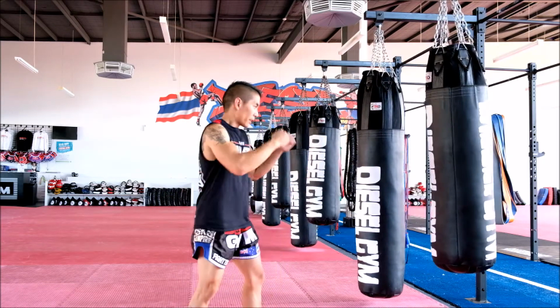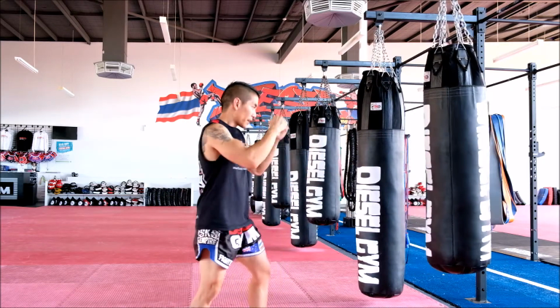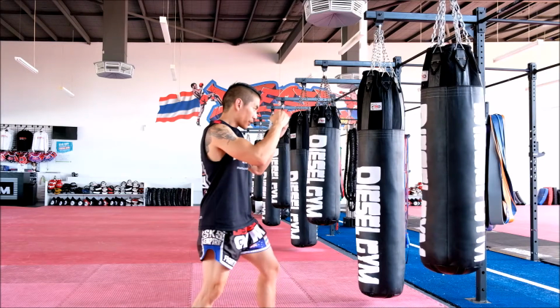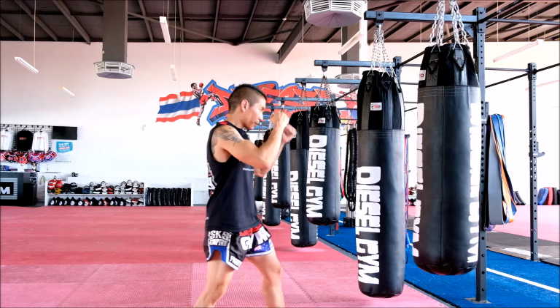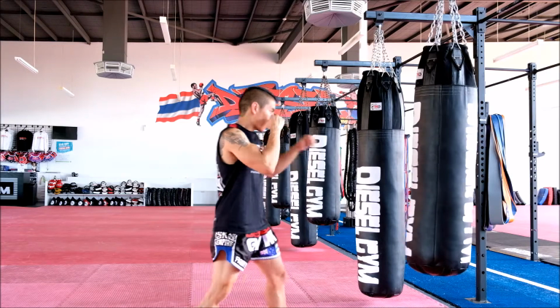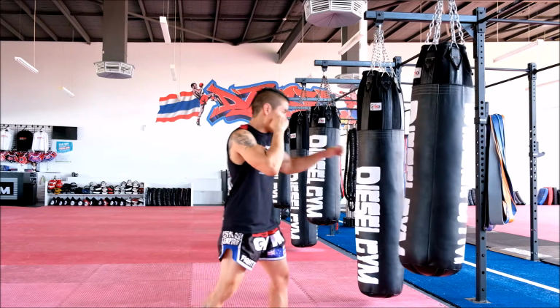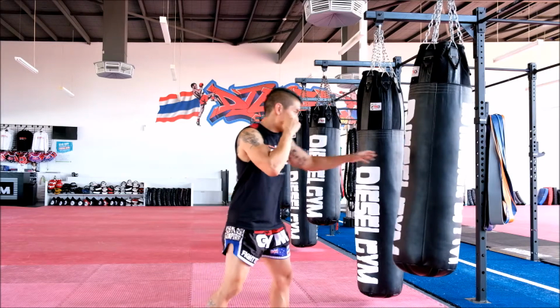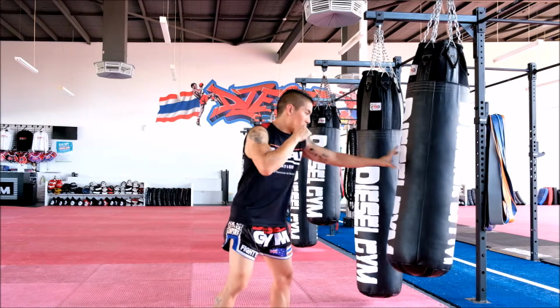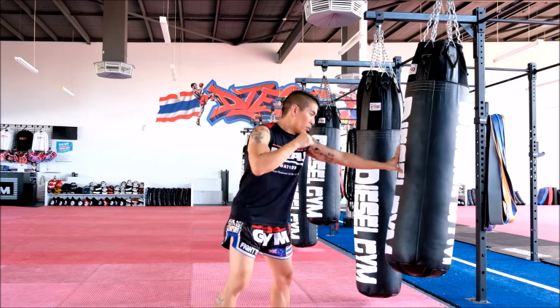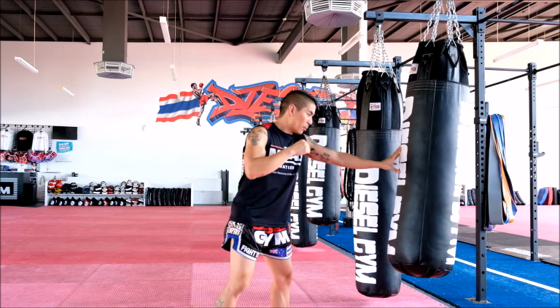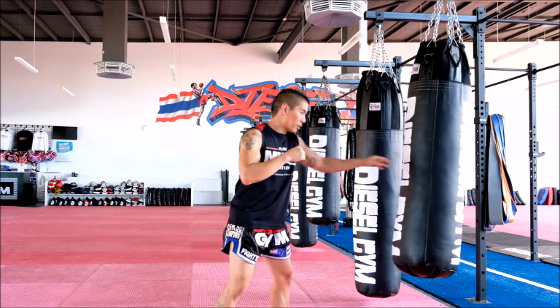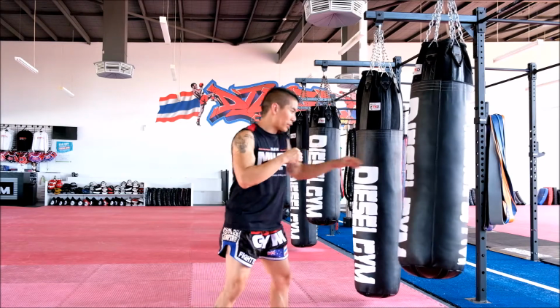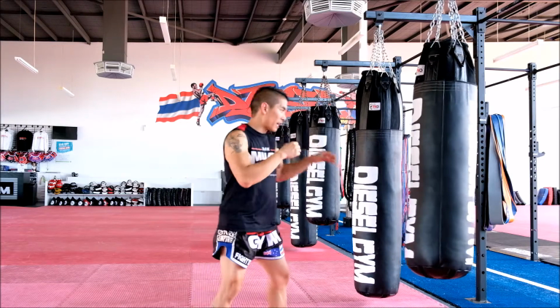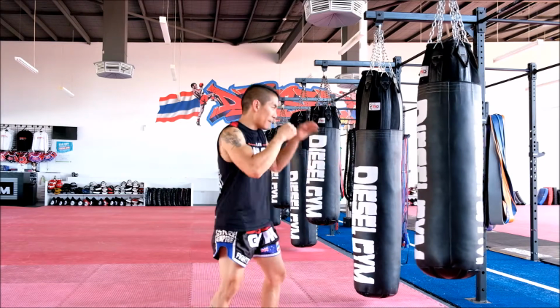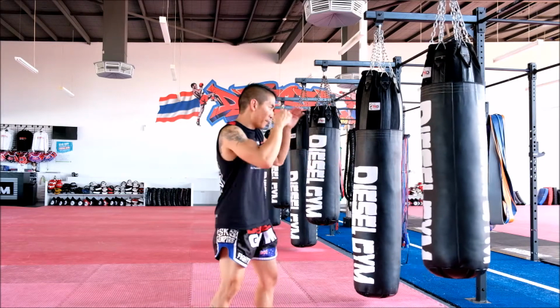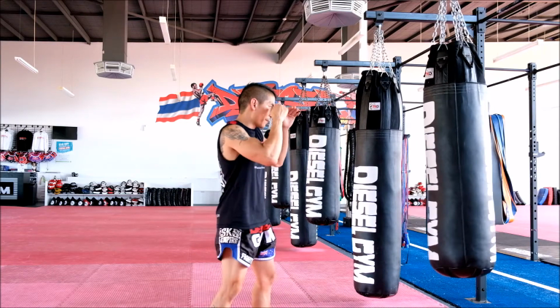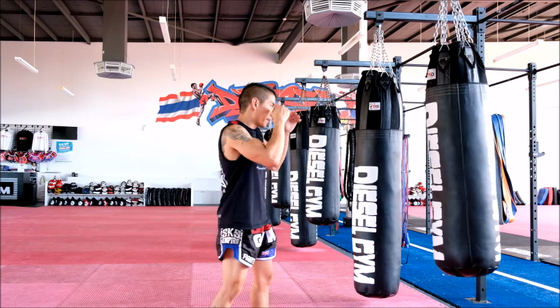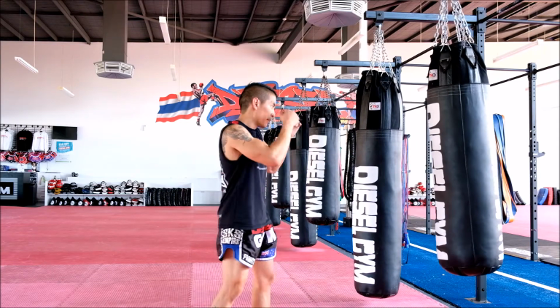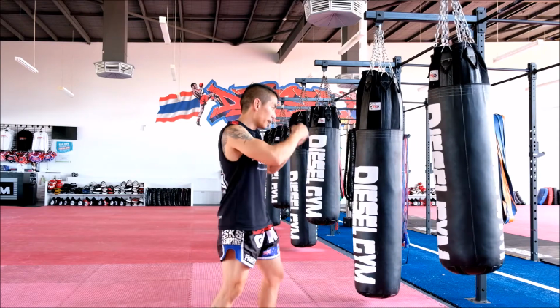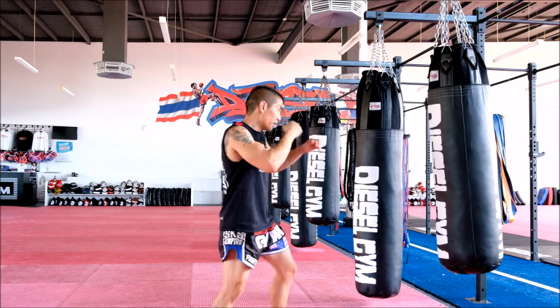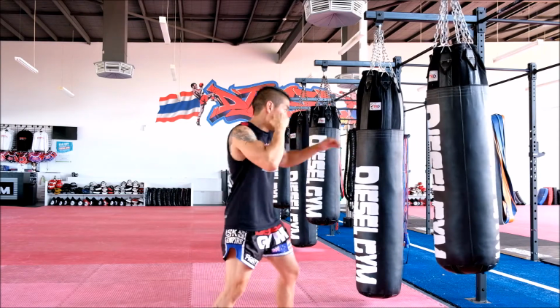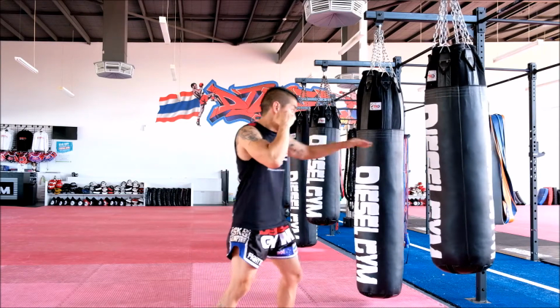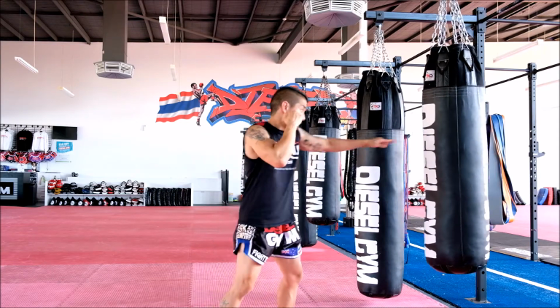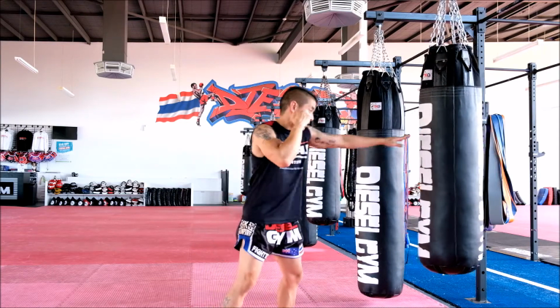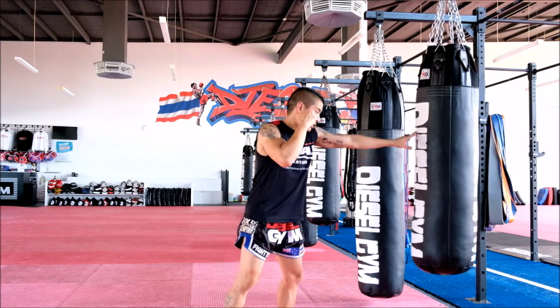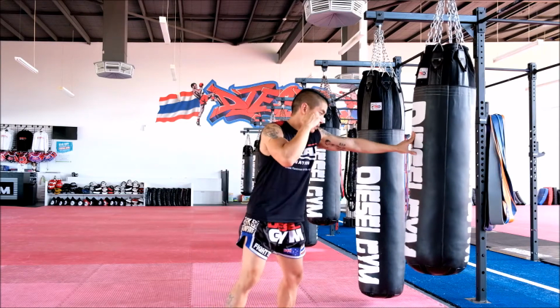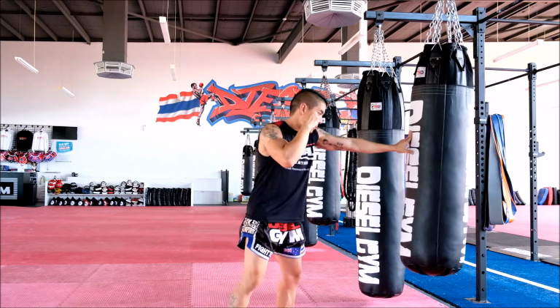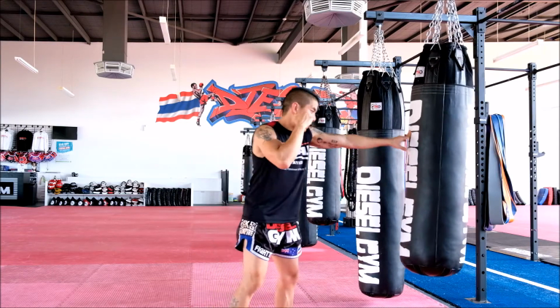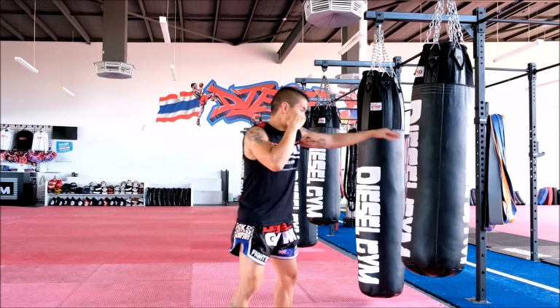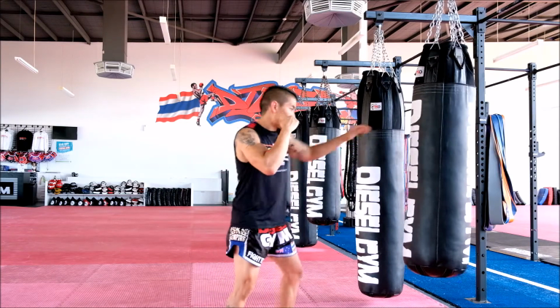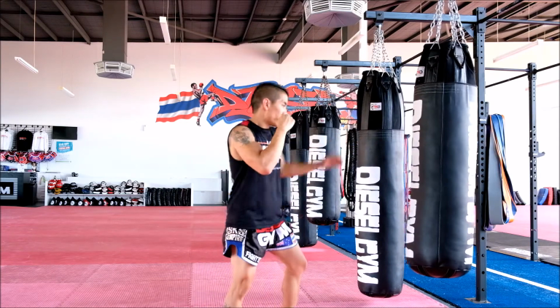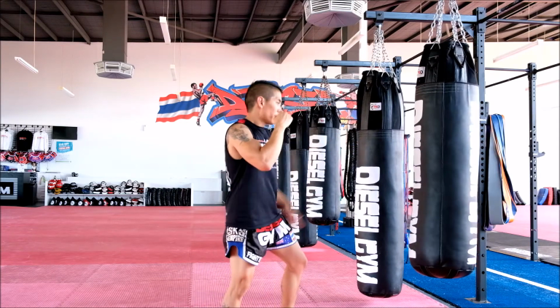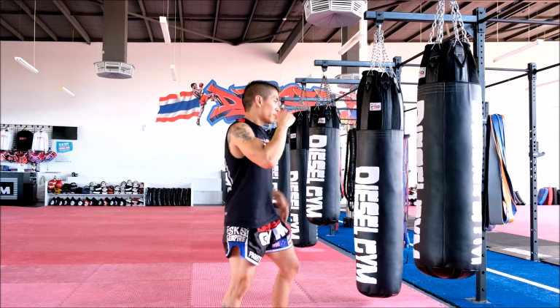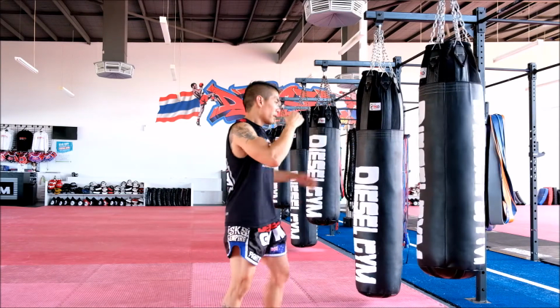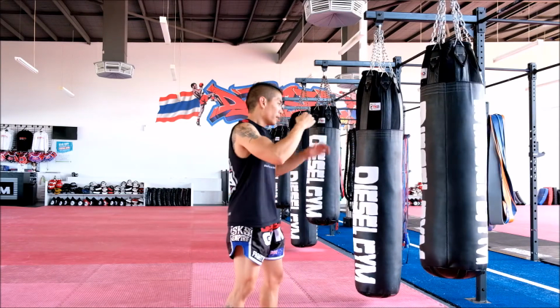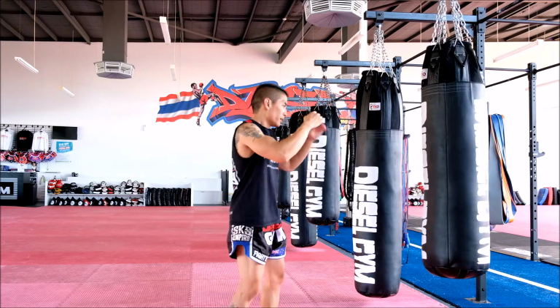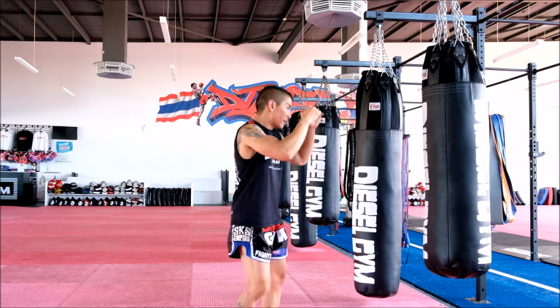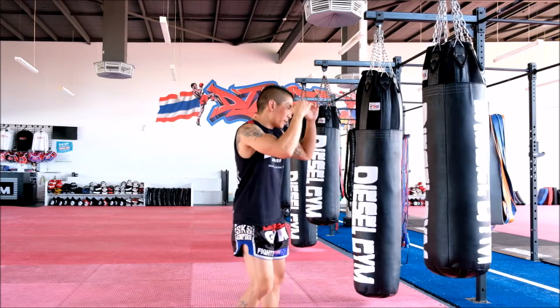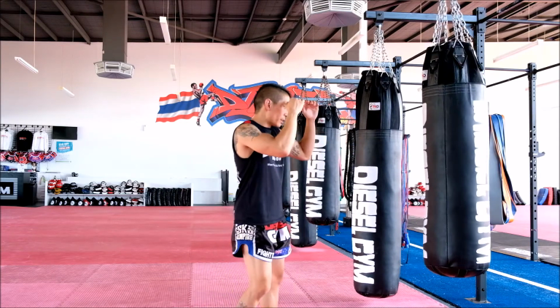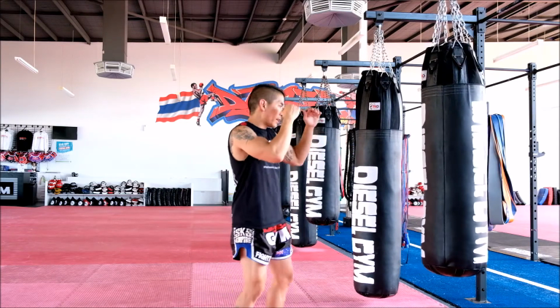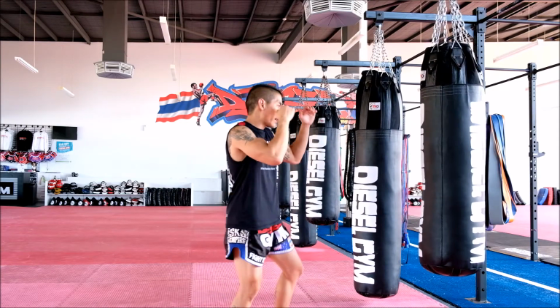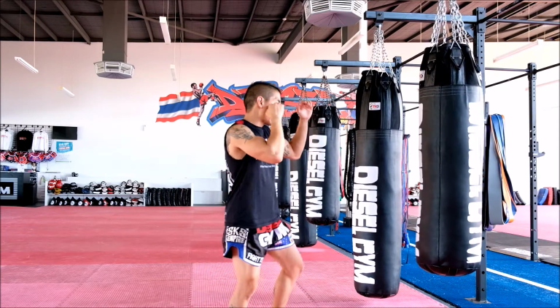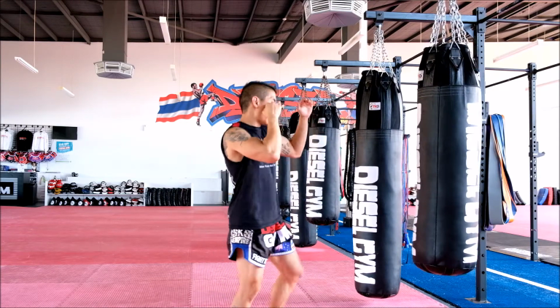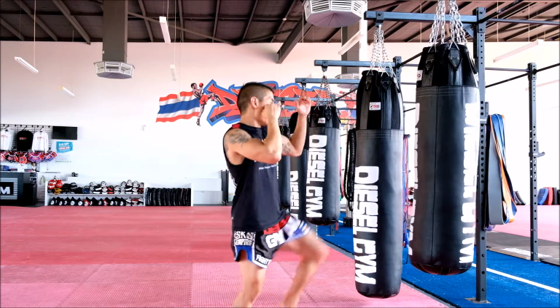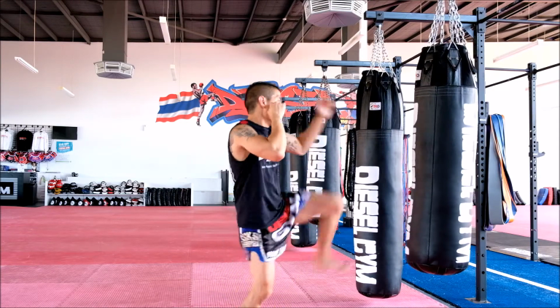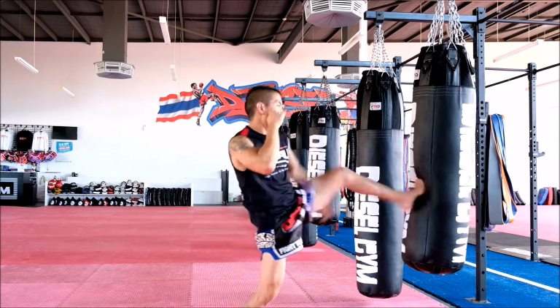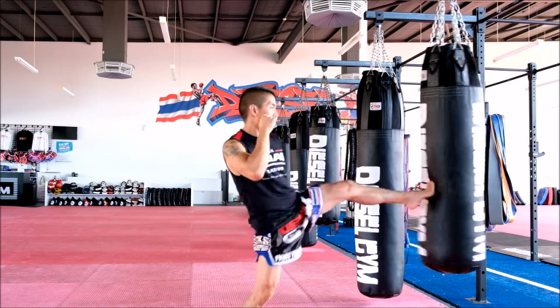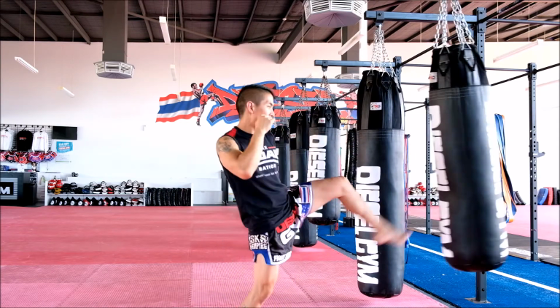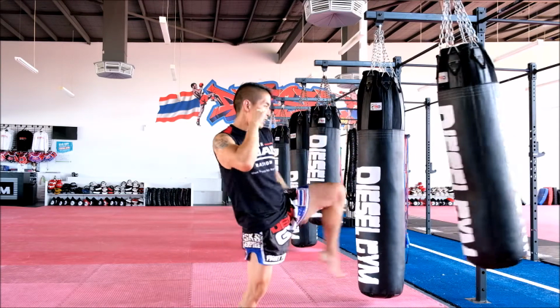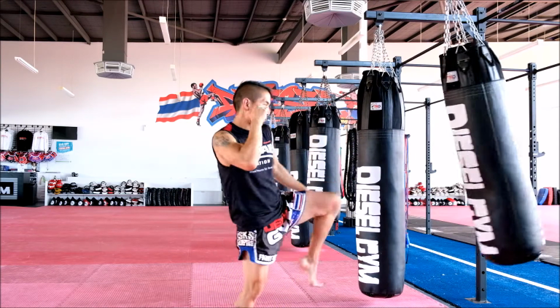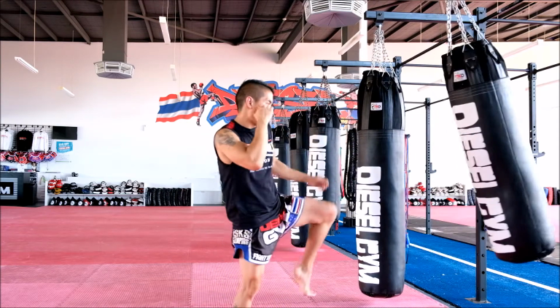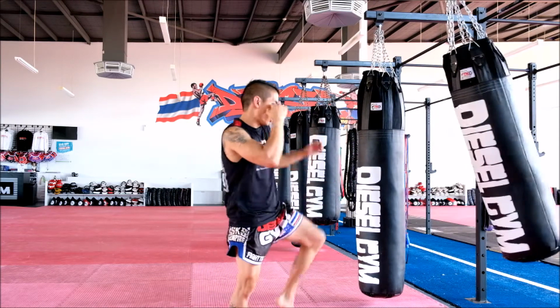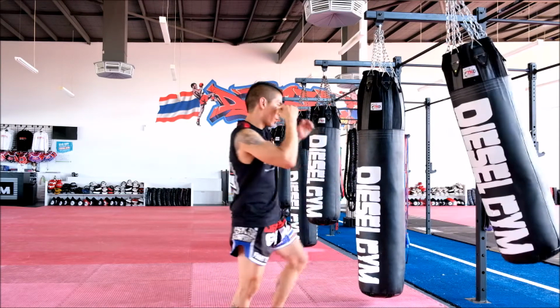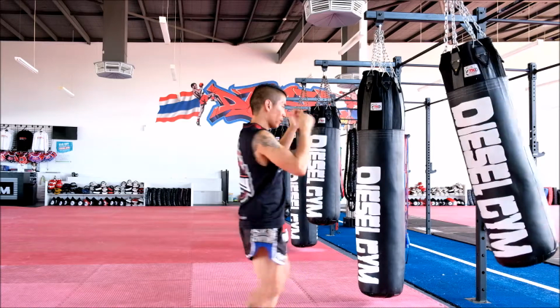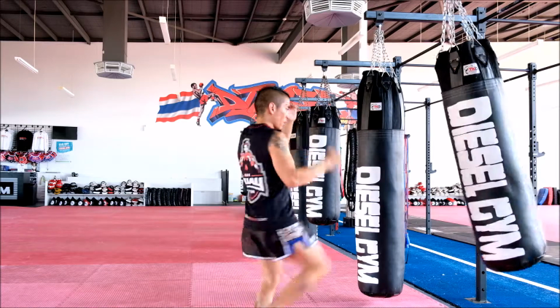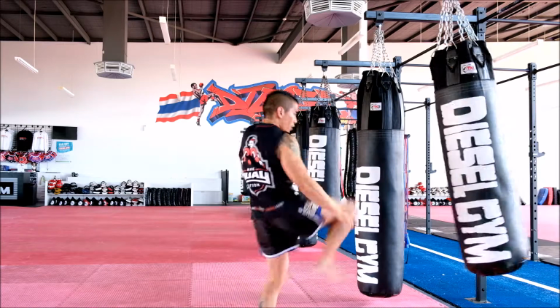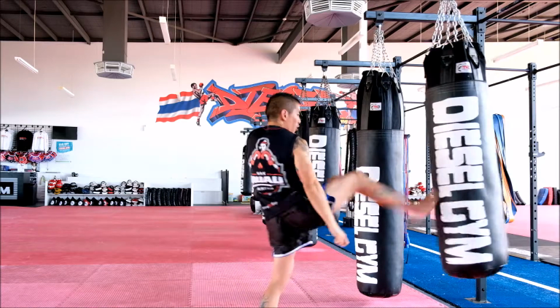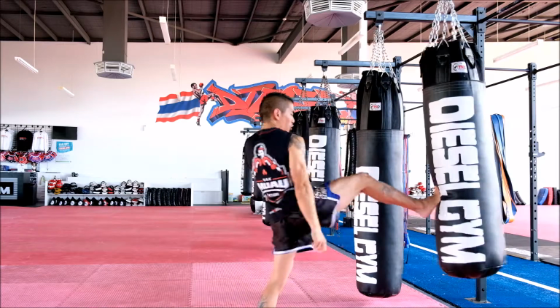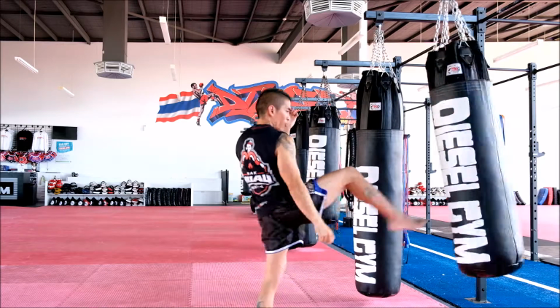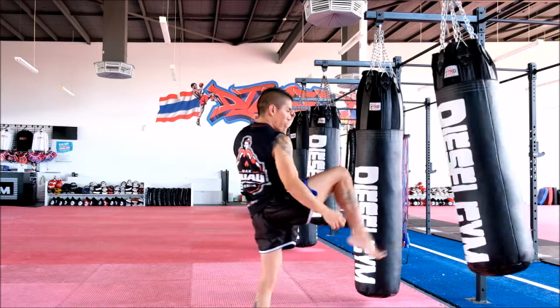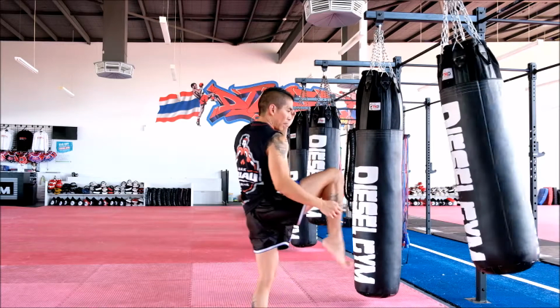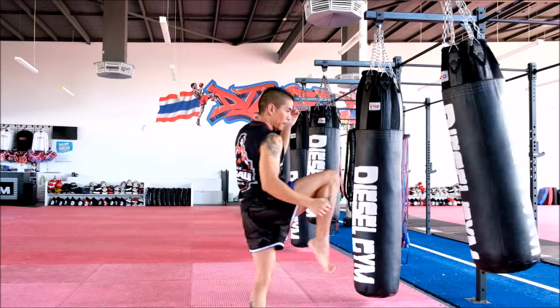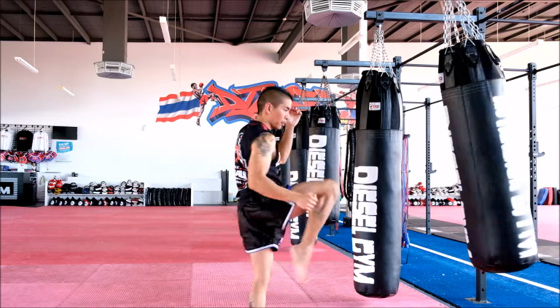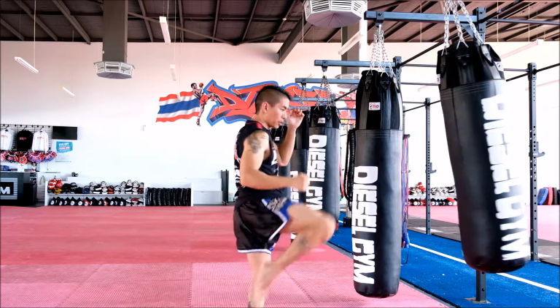One more time: touching the bag, lifting your leg up, left push, right push.